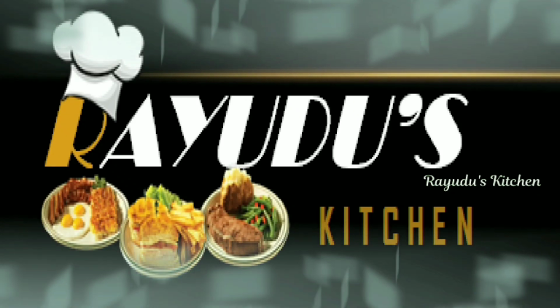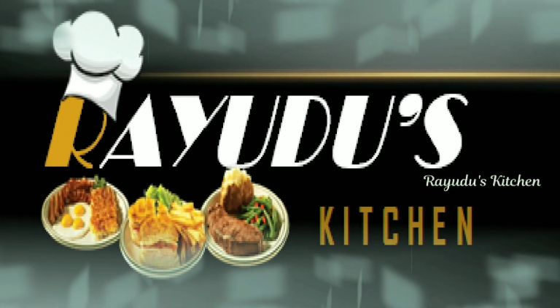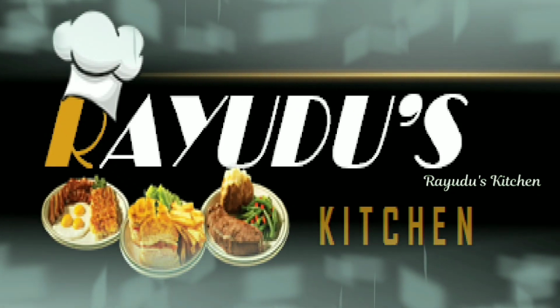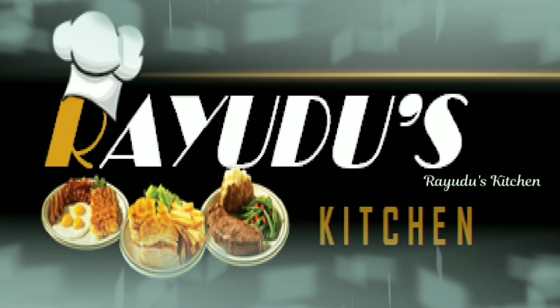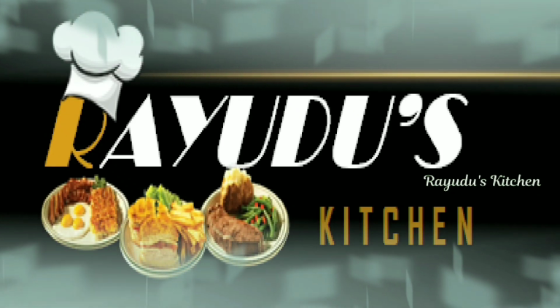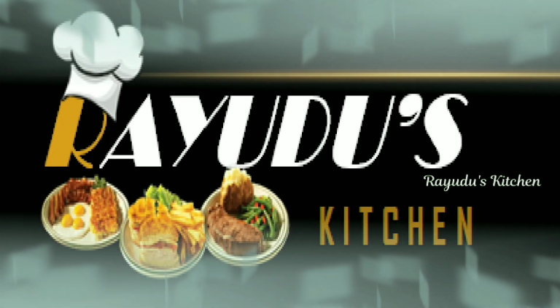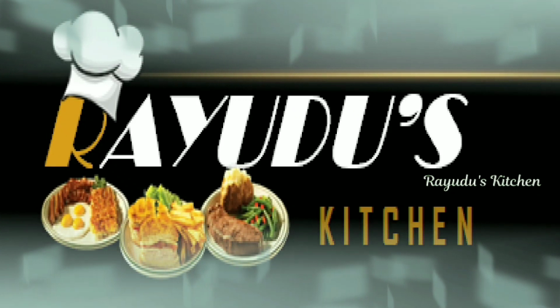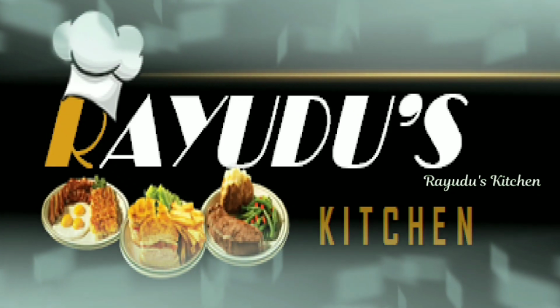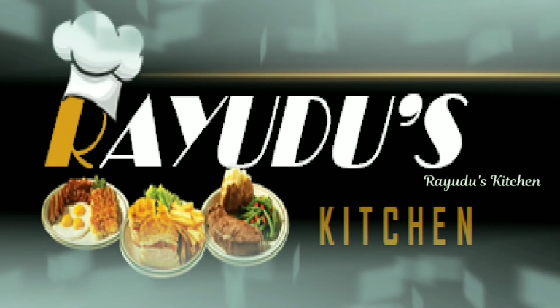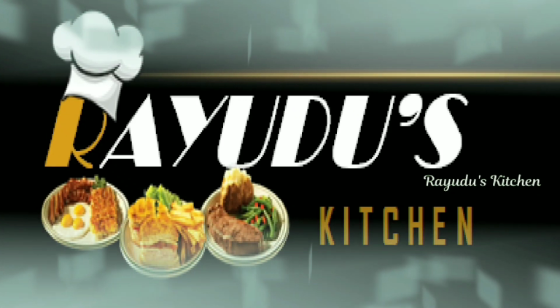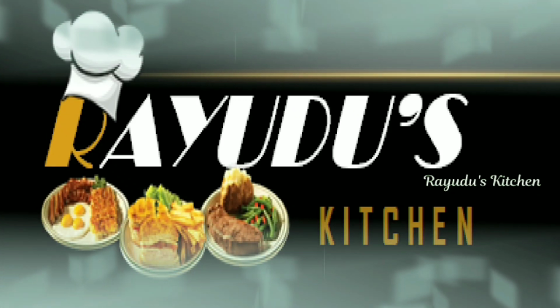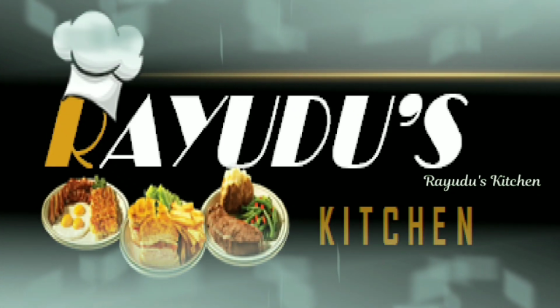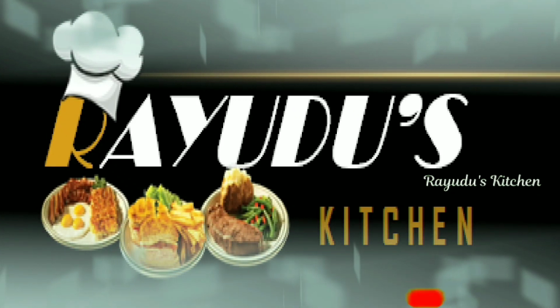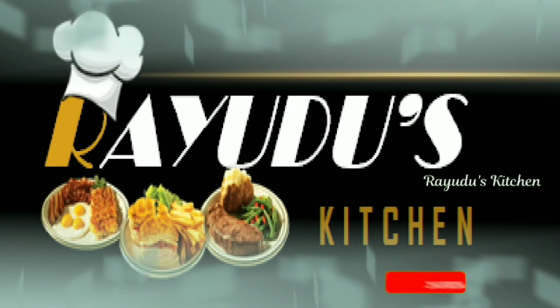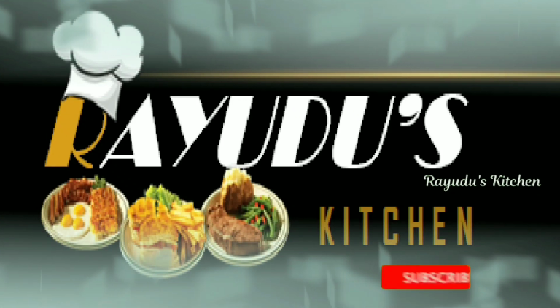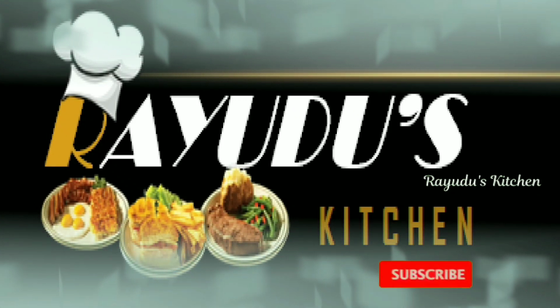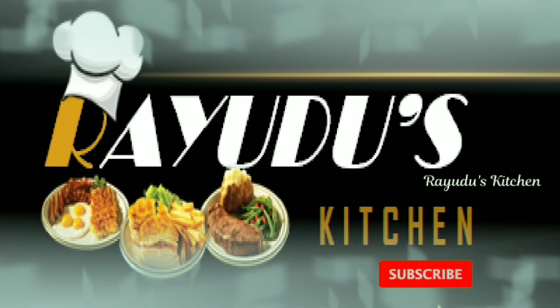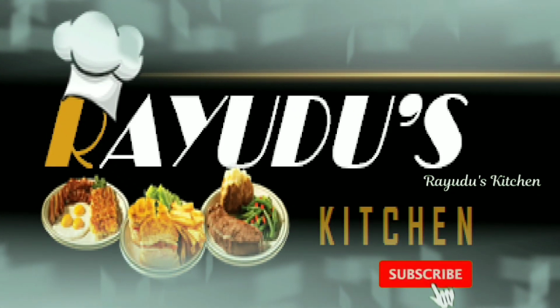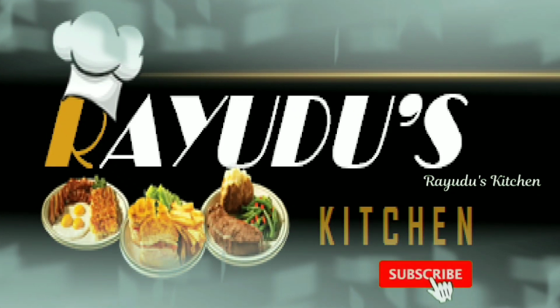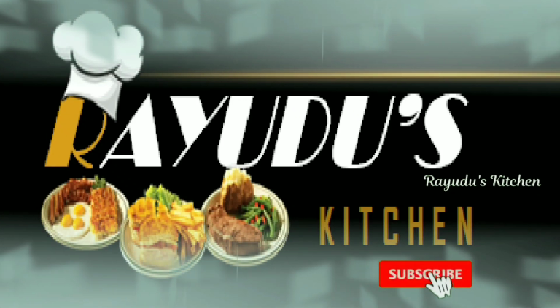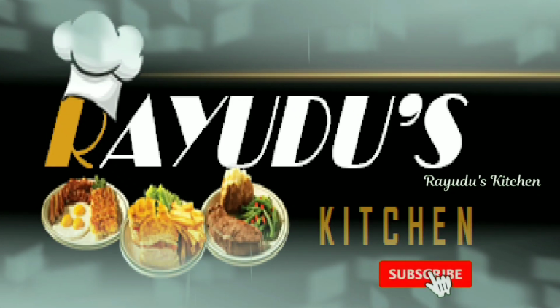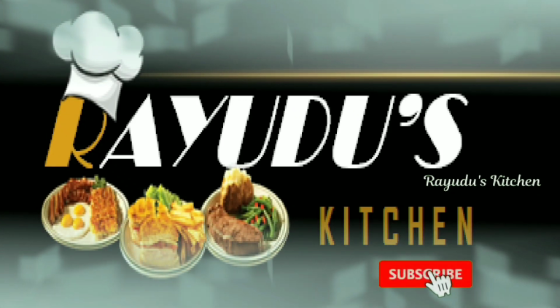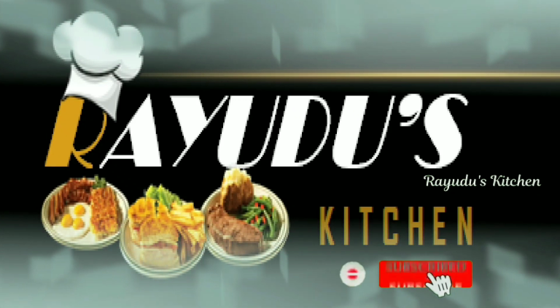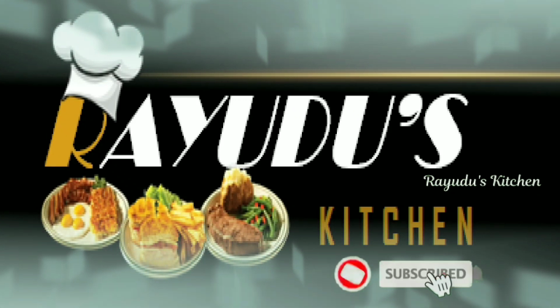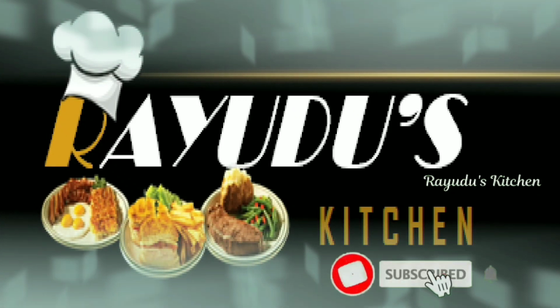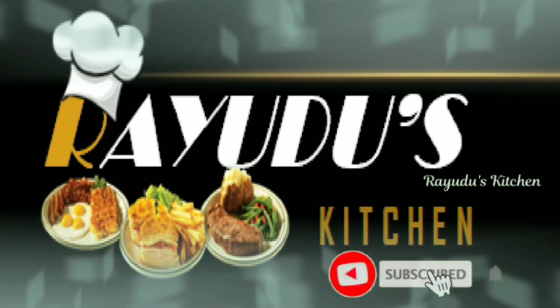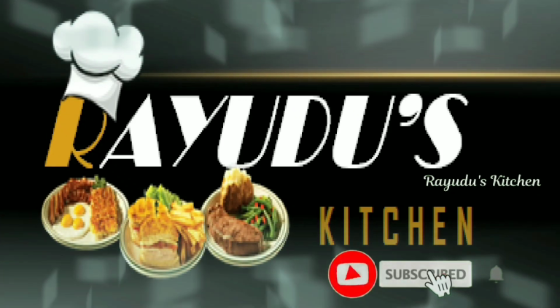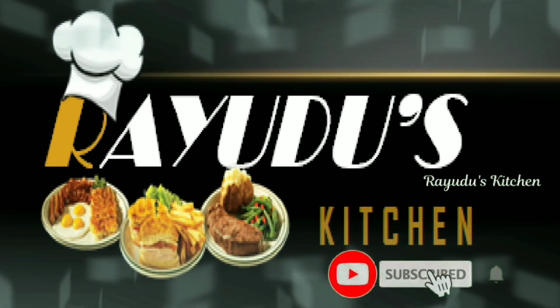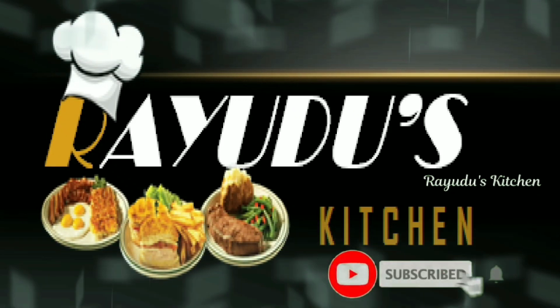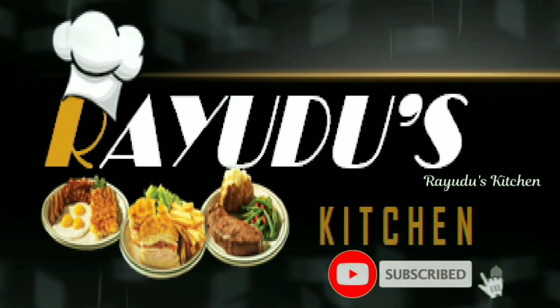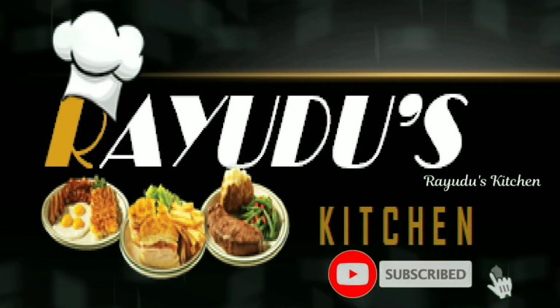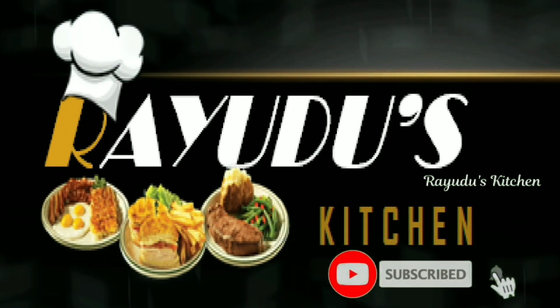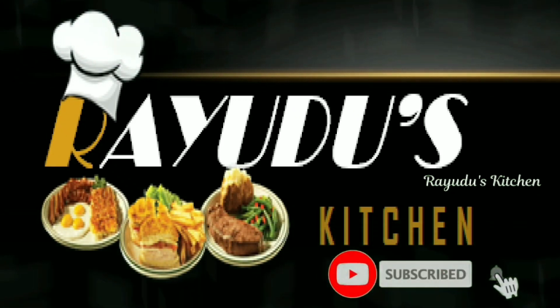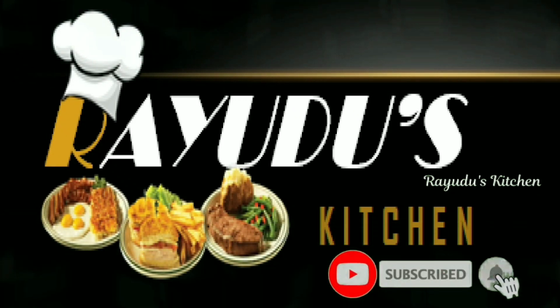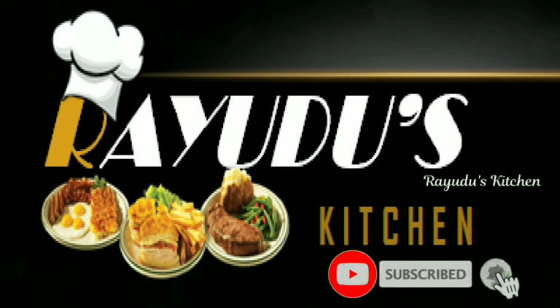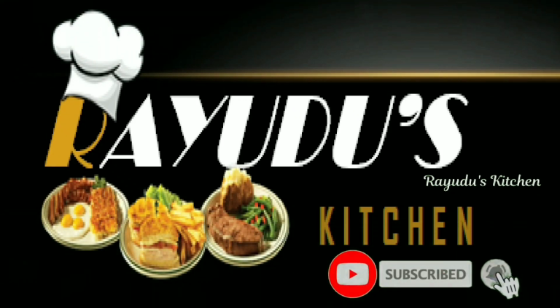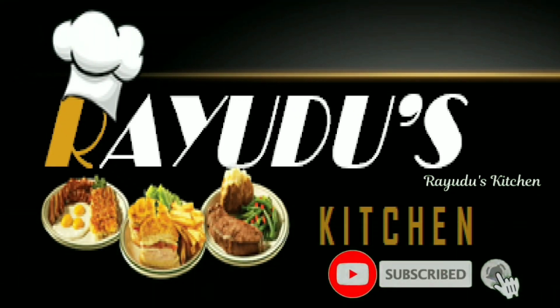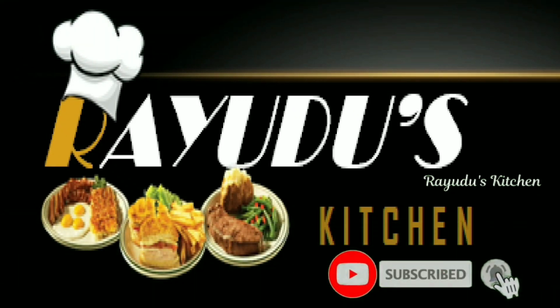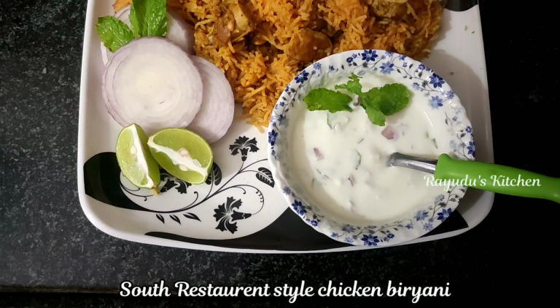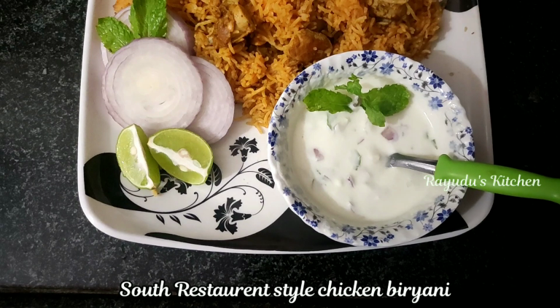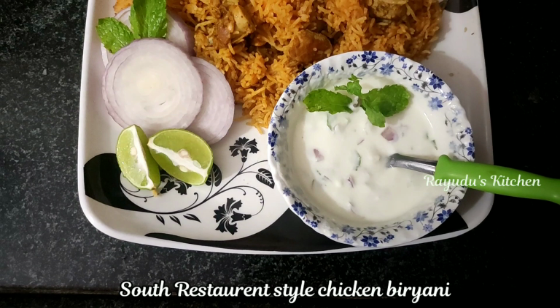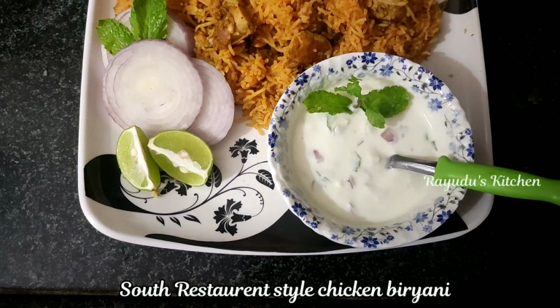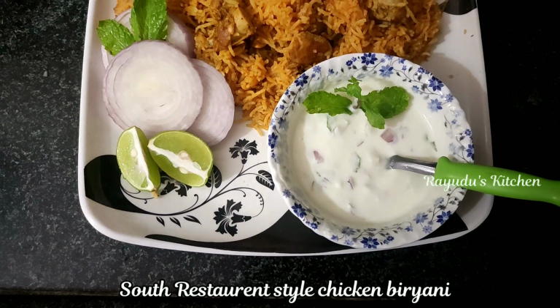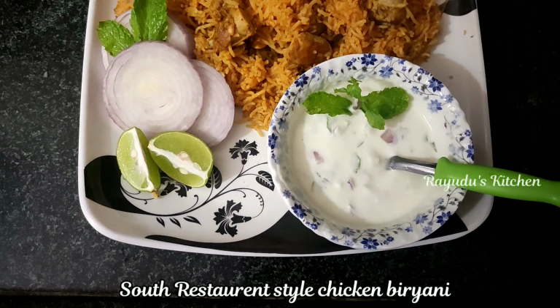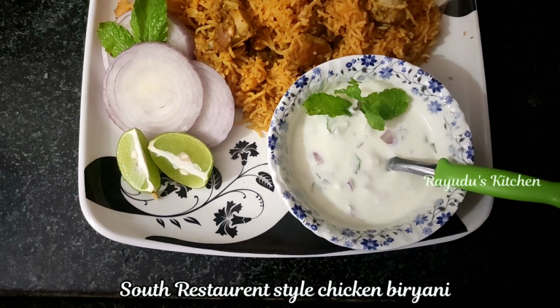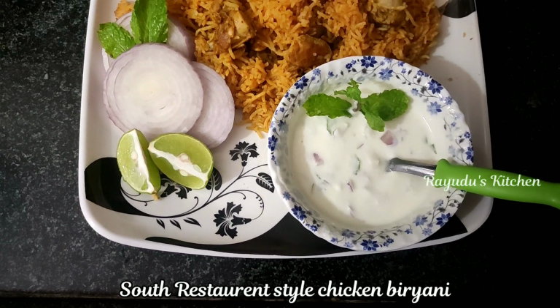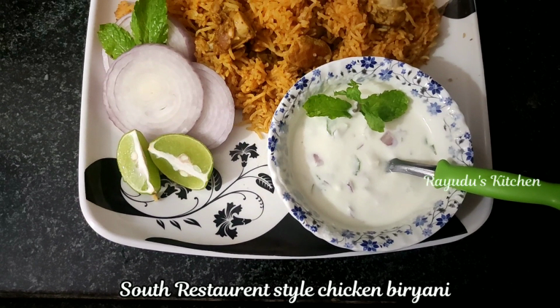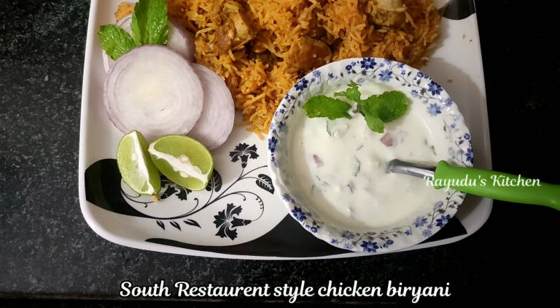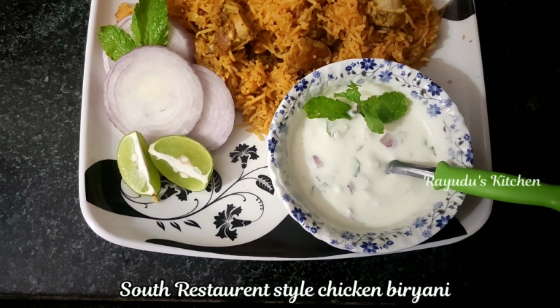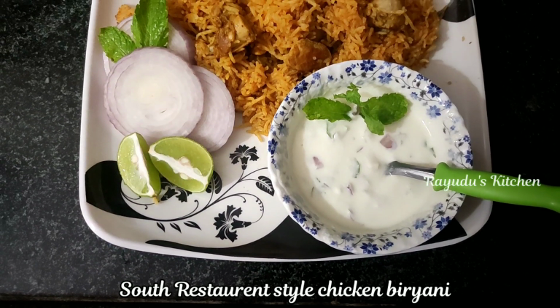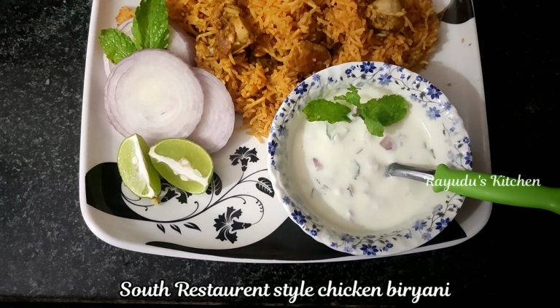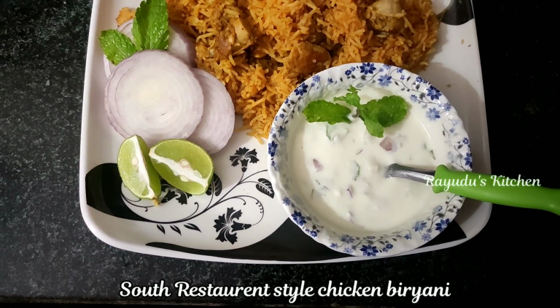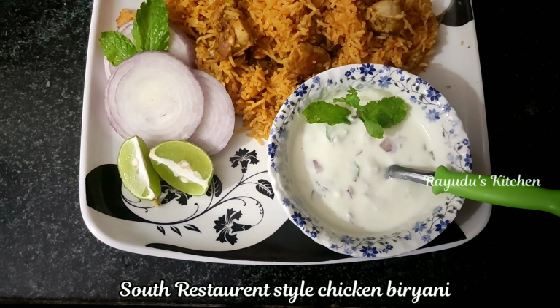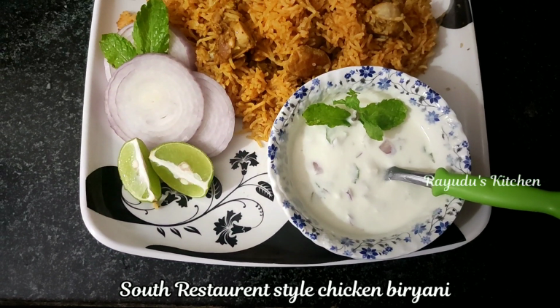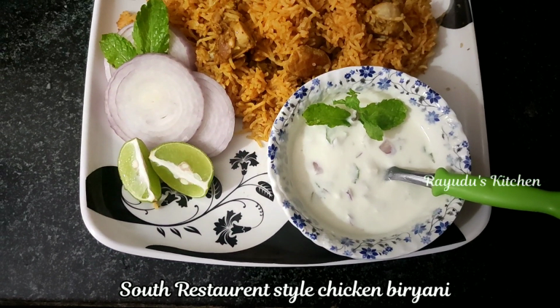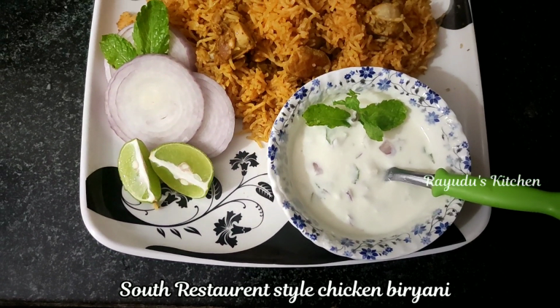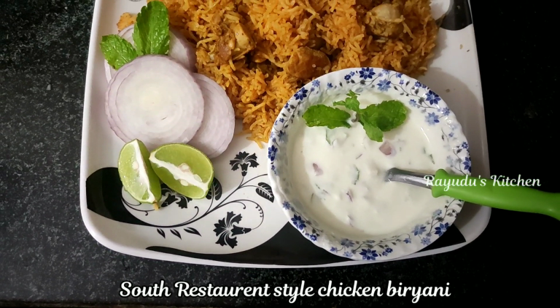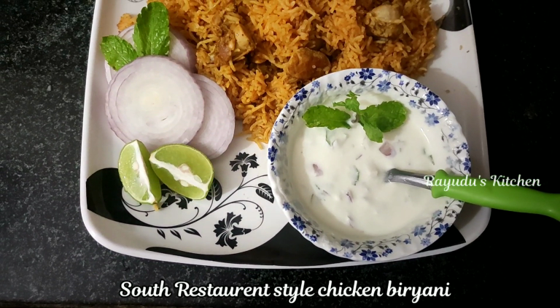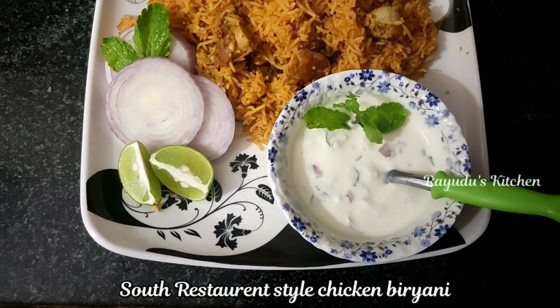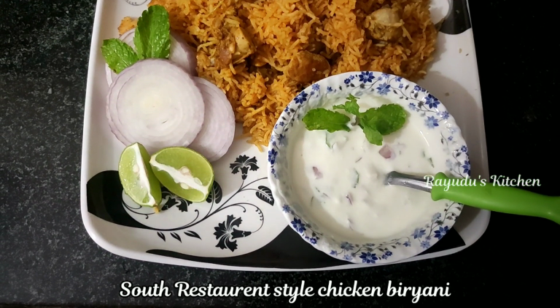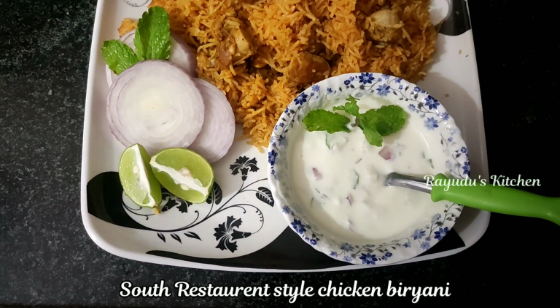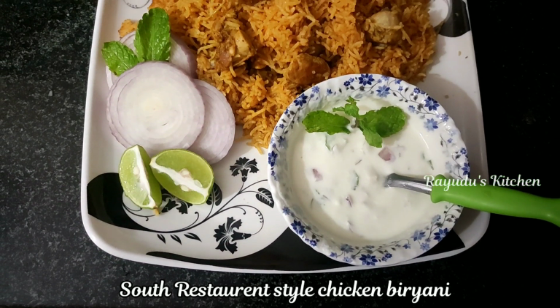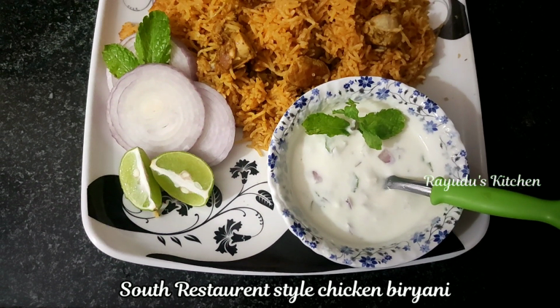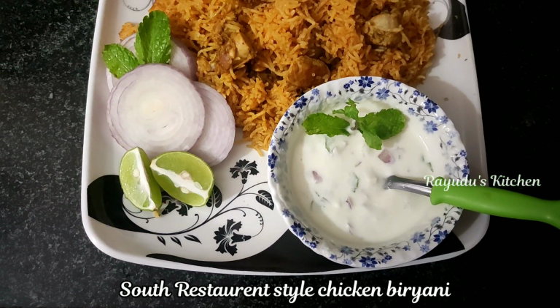Hello Foodies, I am Murali Krishna. Welcome to Prideos Kitchen. Today I will show you the chicken biryani recipe.